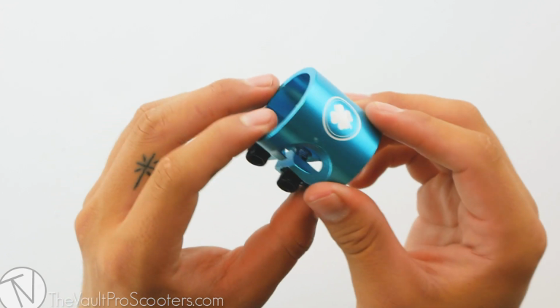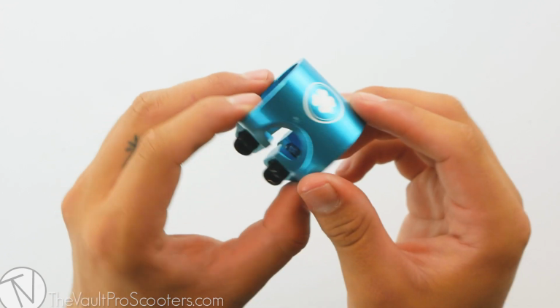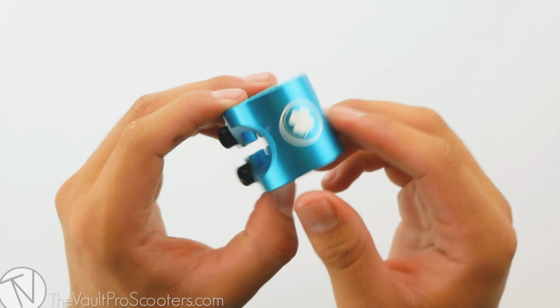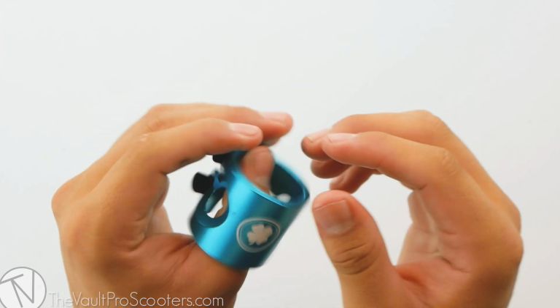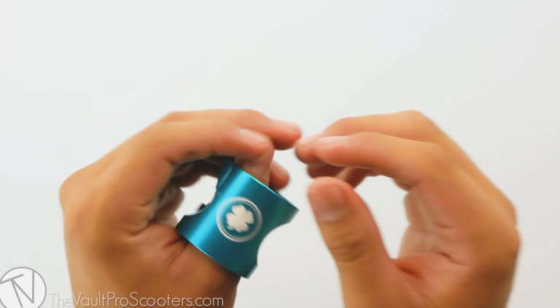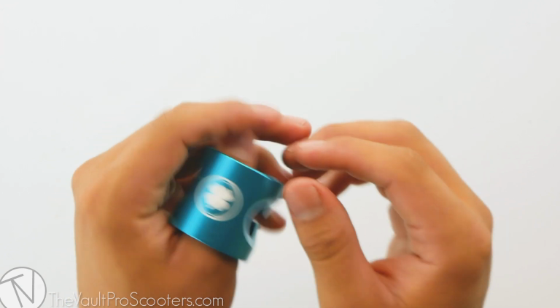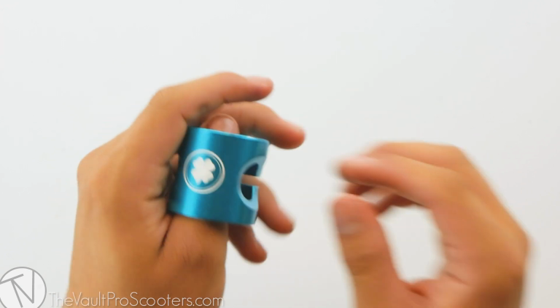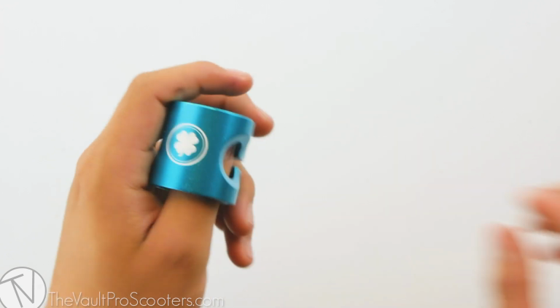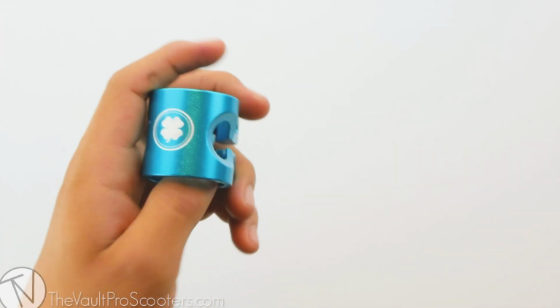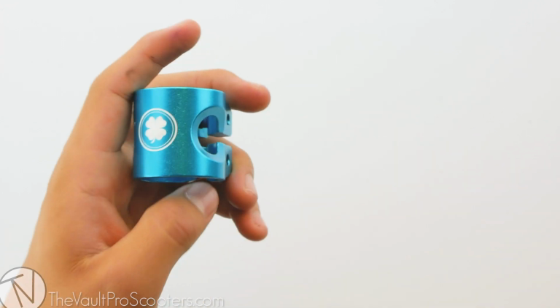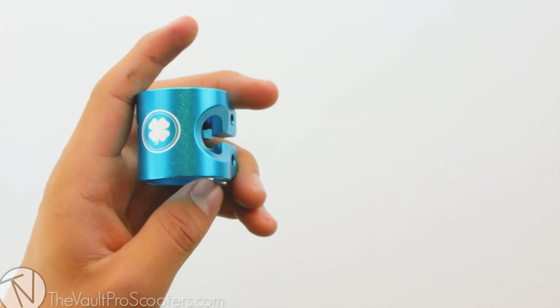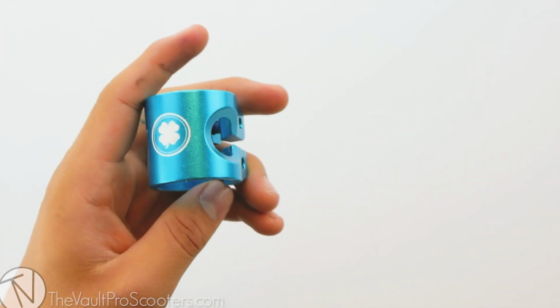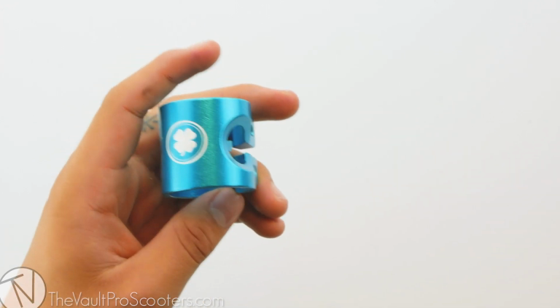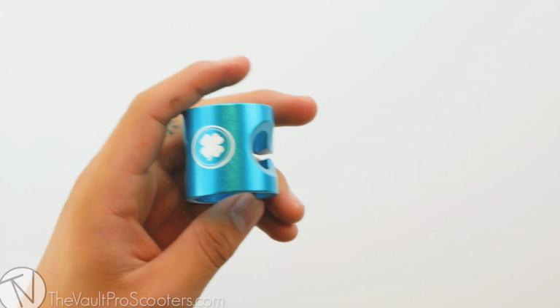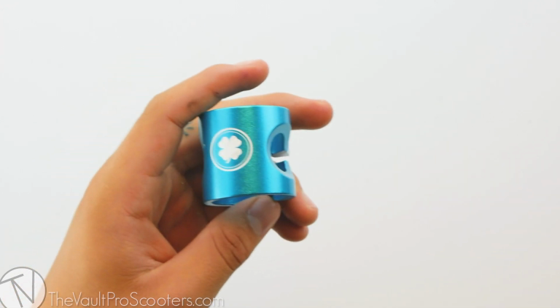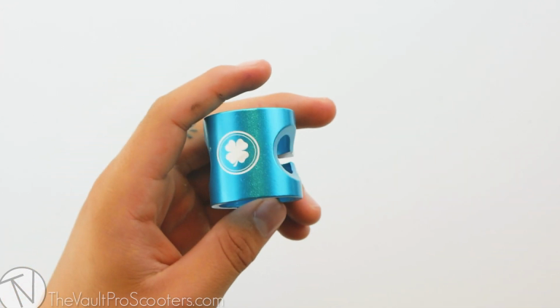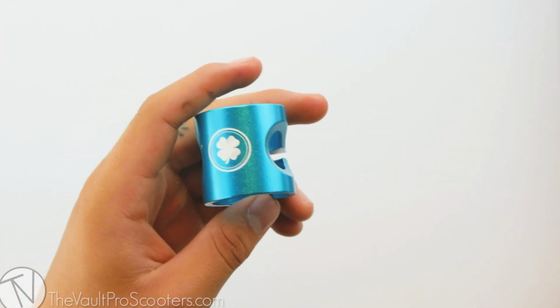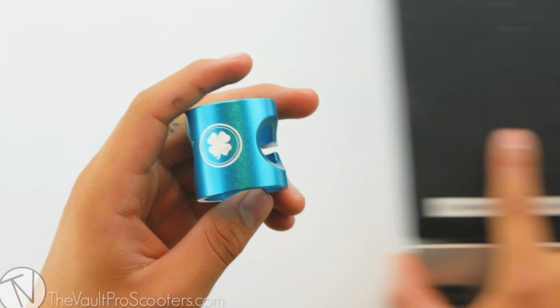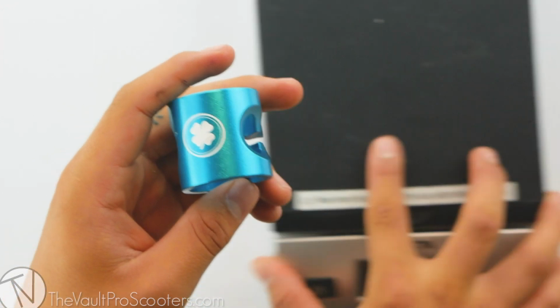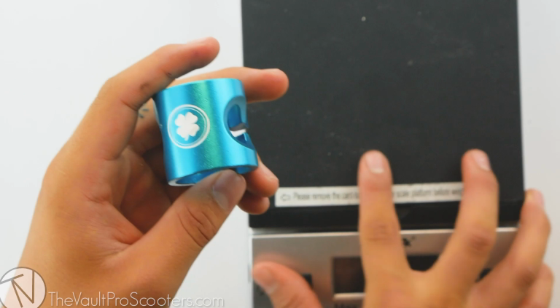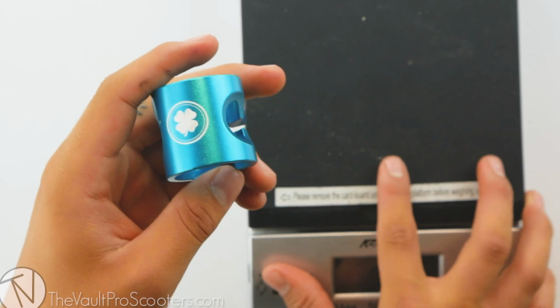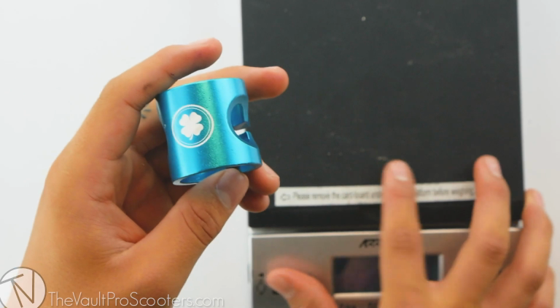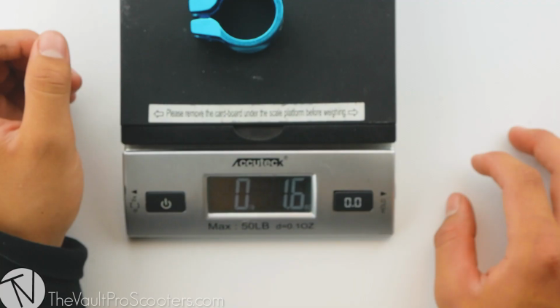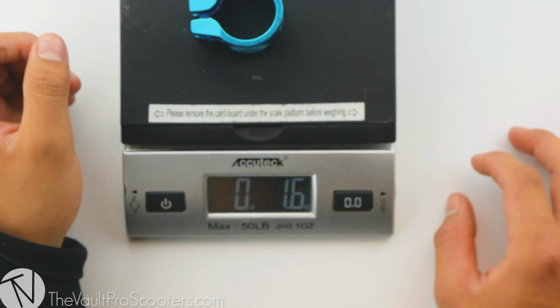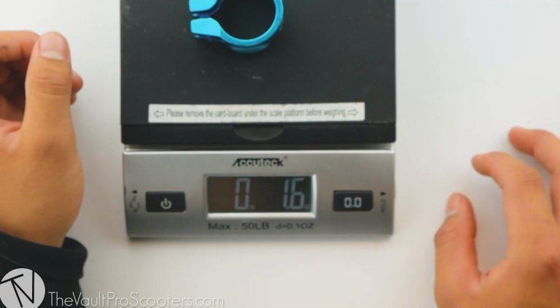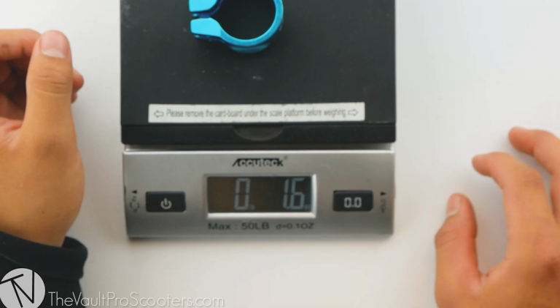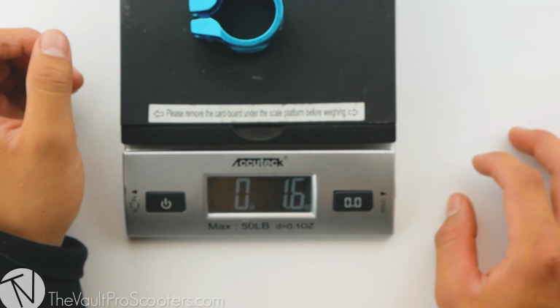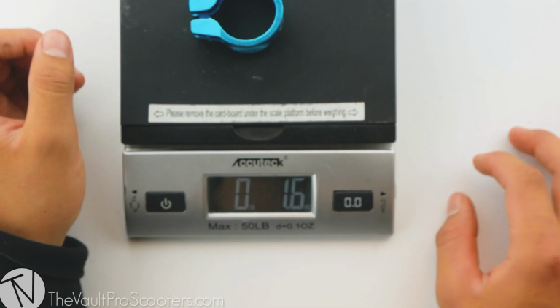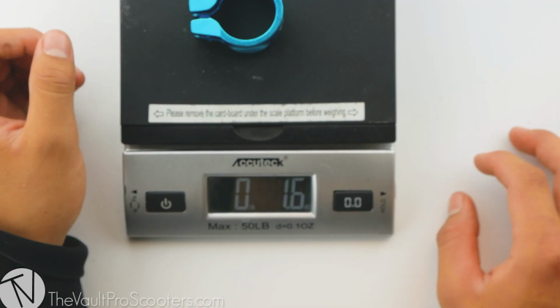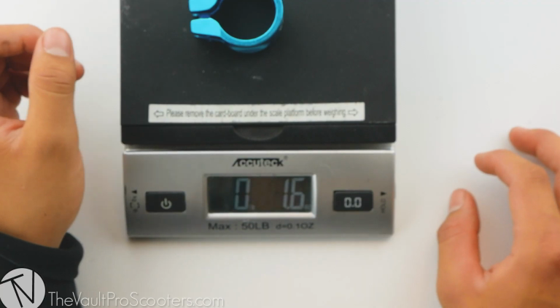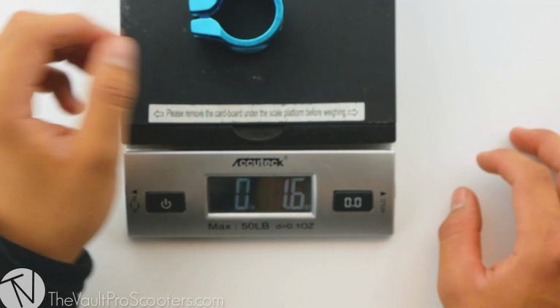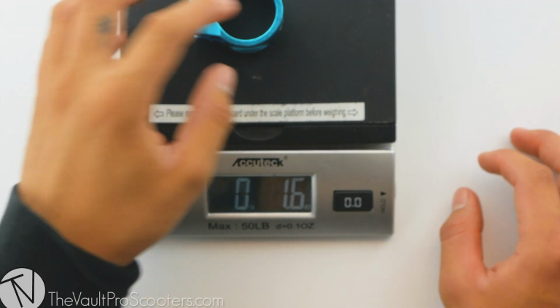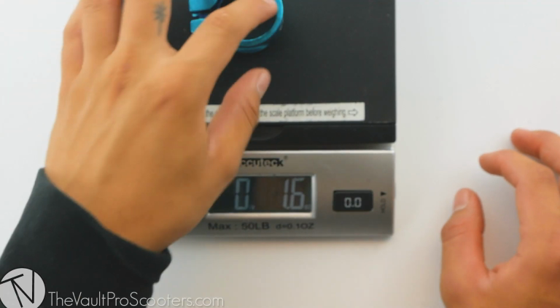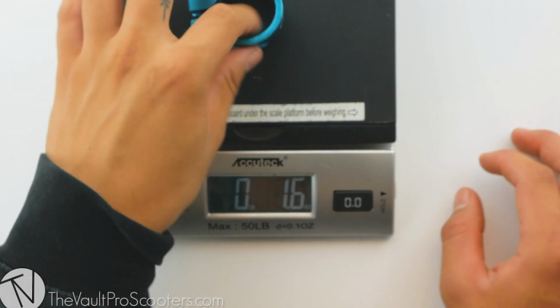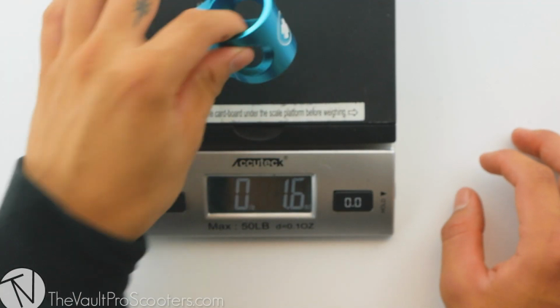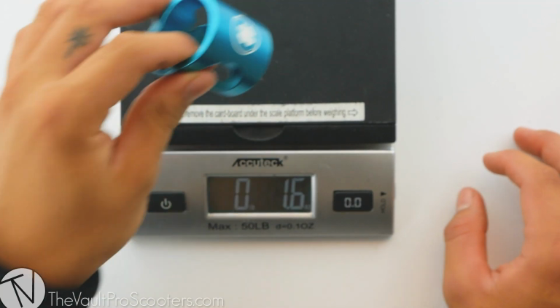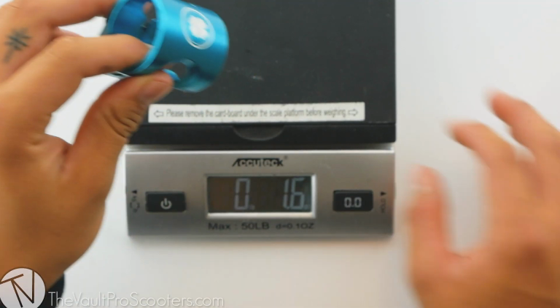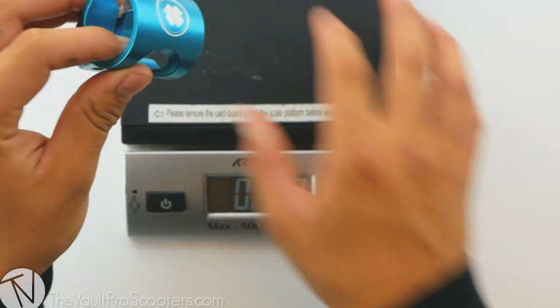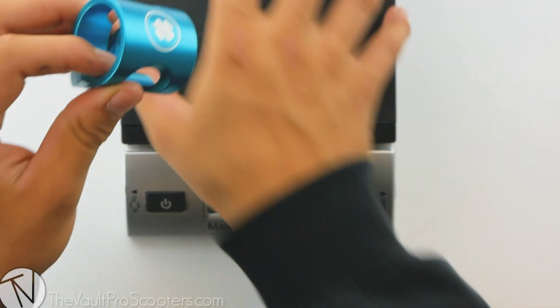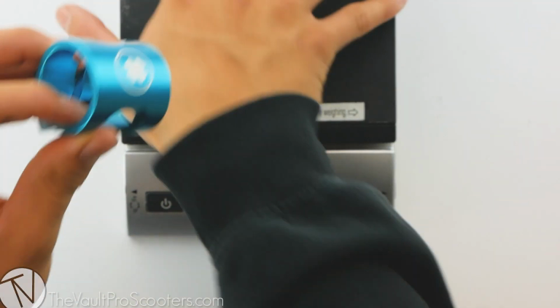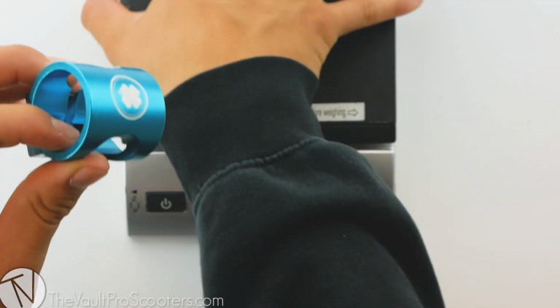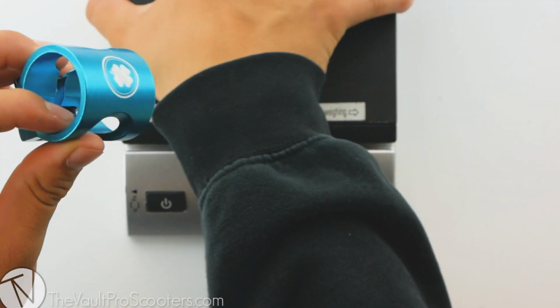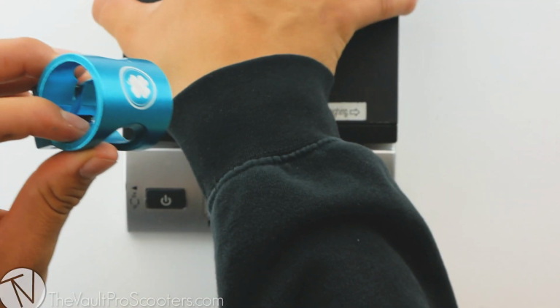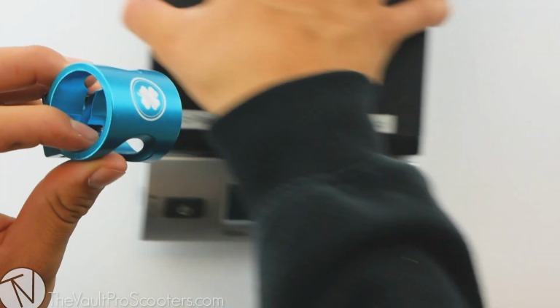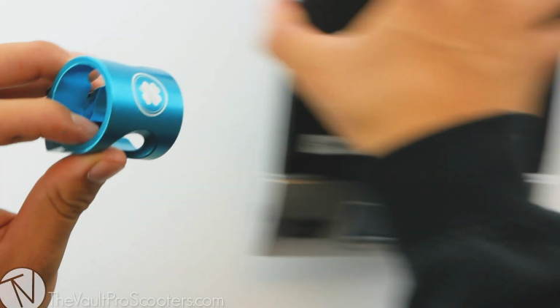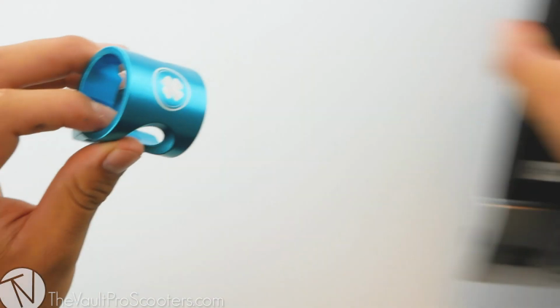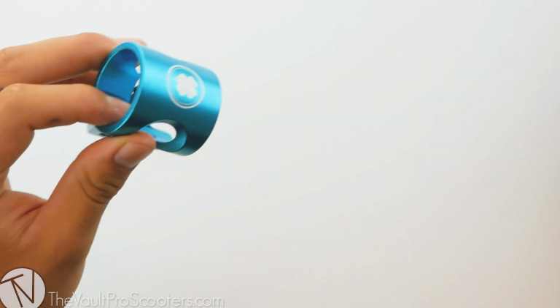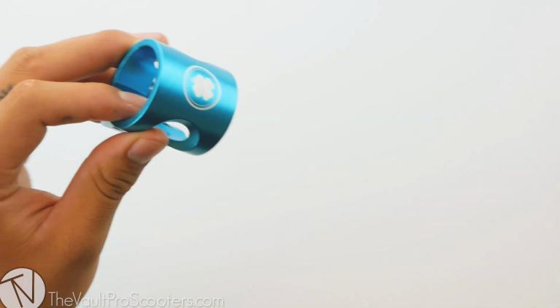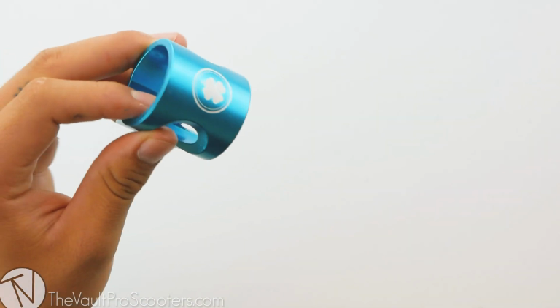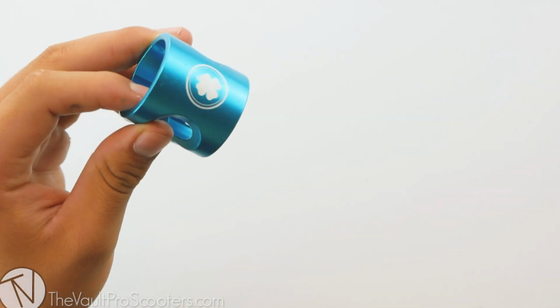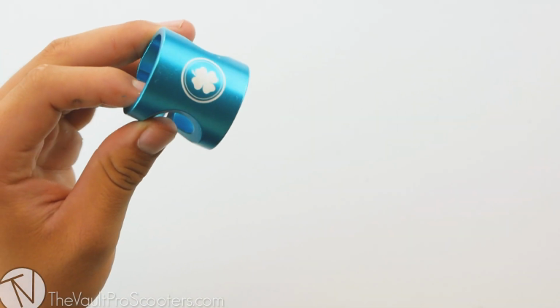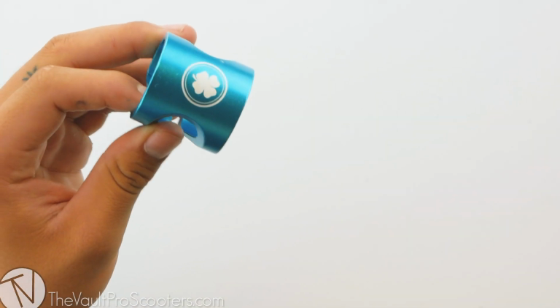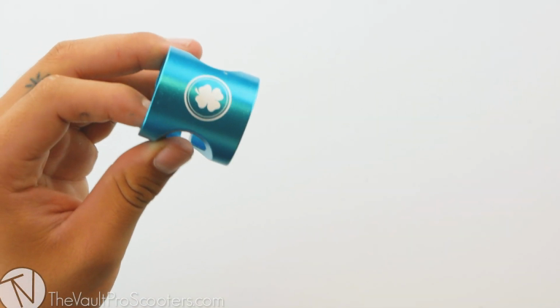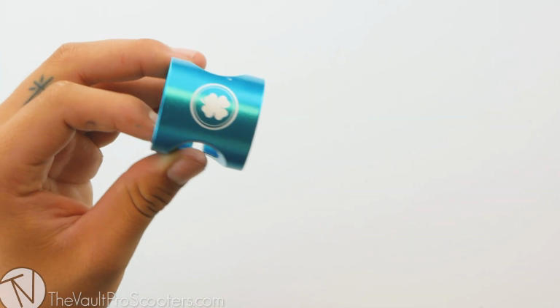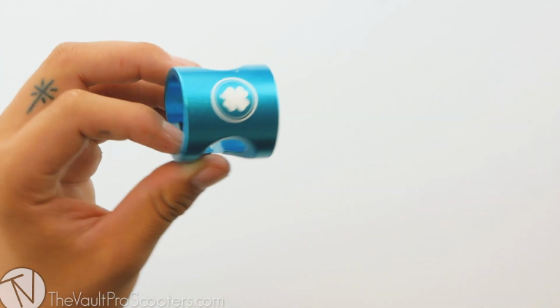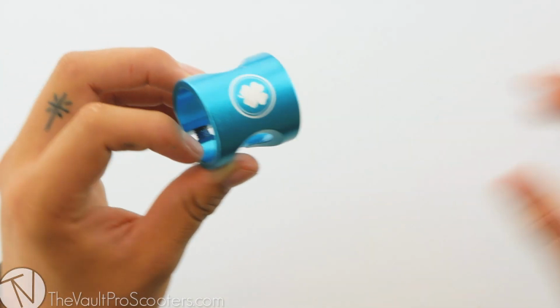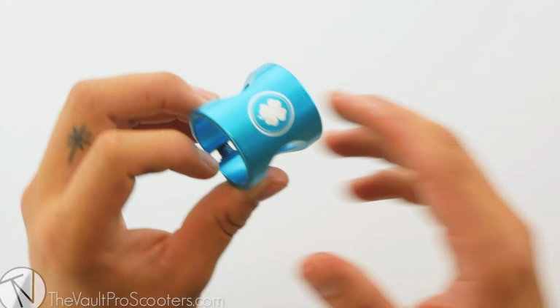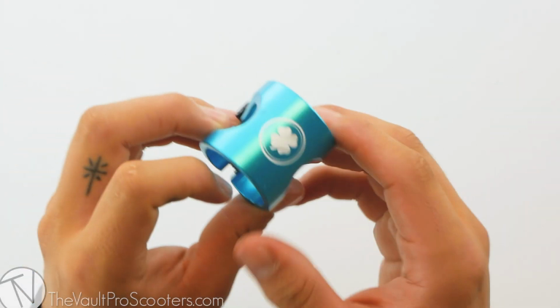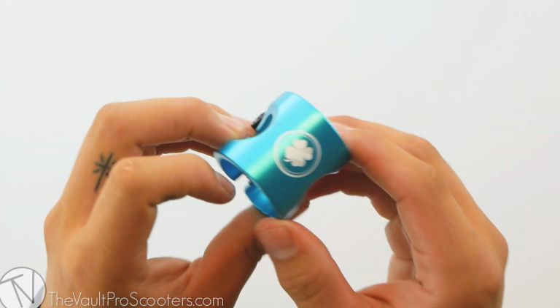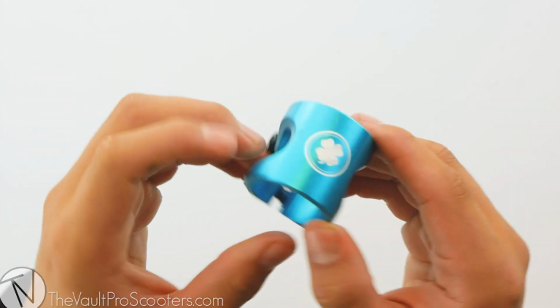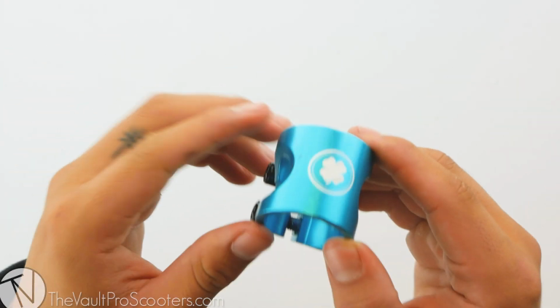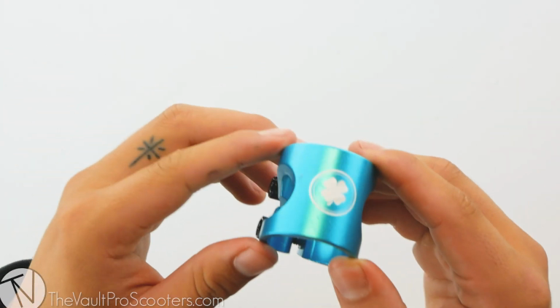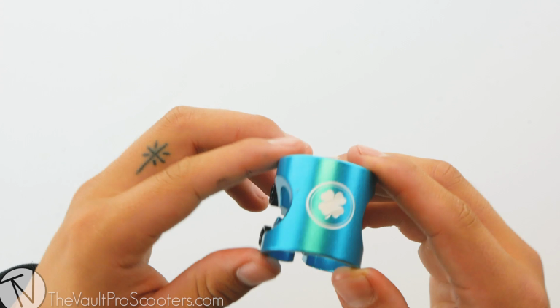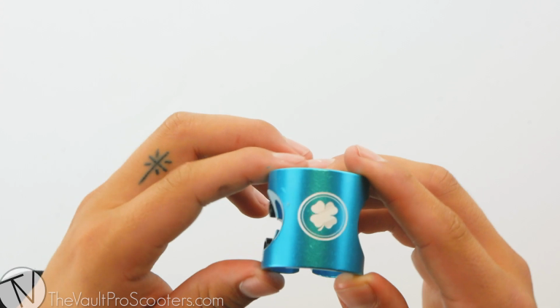Let's see where it sits out on the scale. This clamp comes in at 1.6 ounces, which definitely goes to show how lightweight it is.